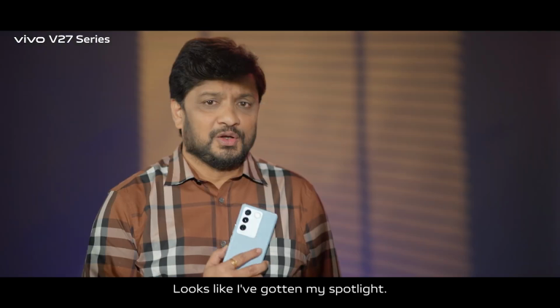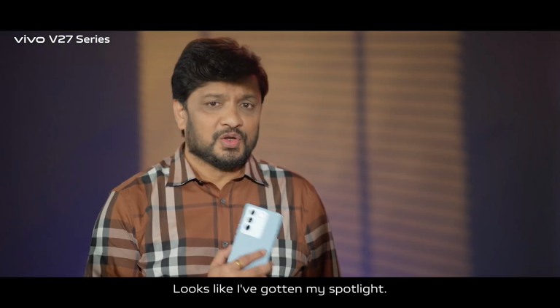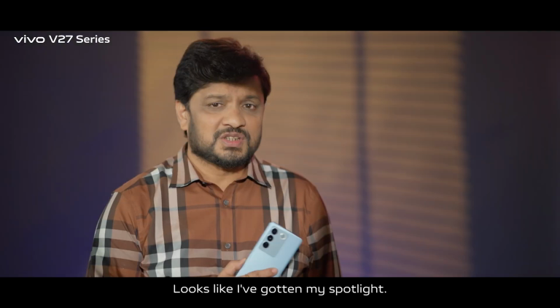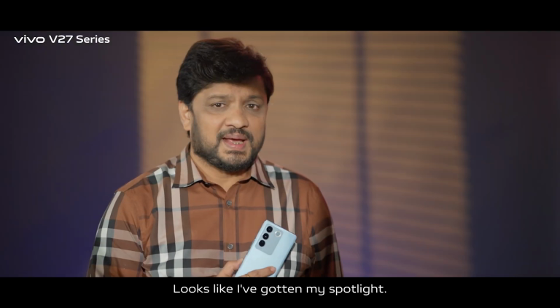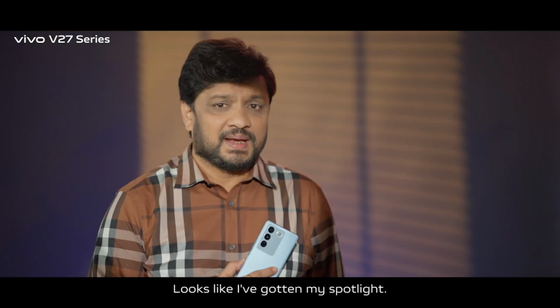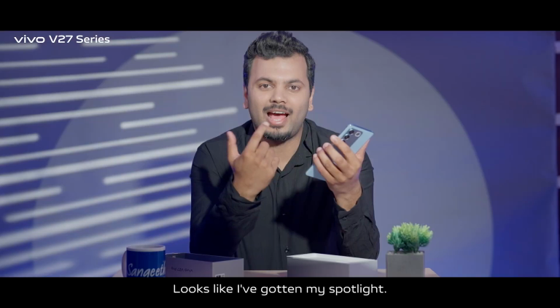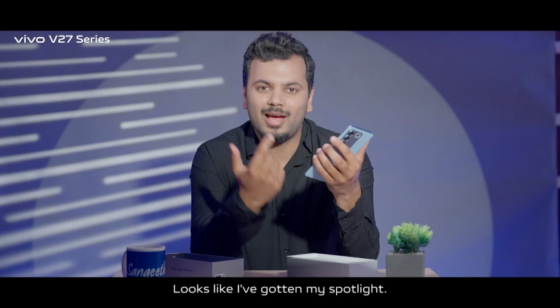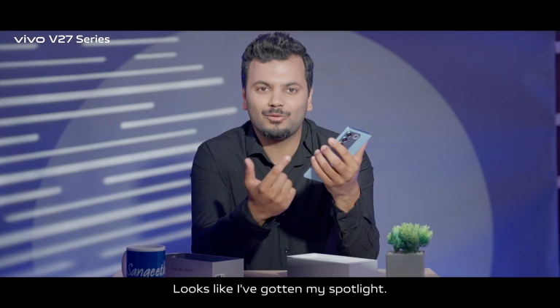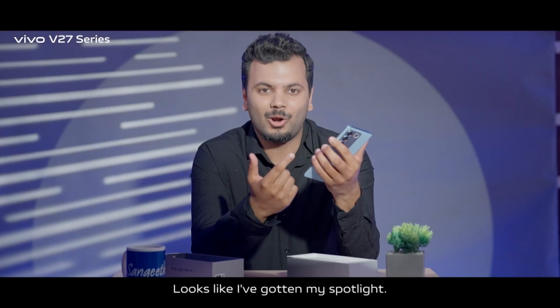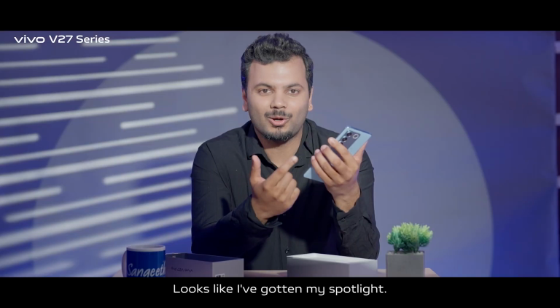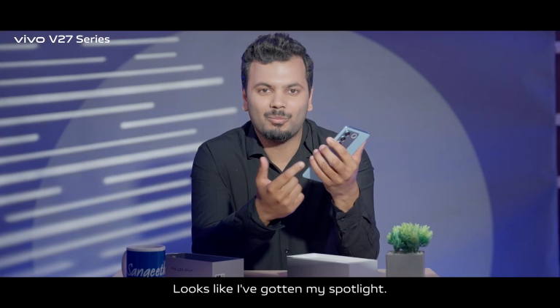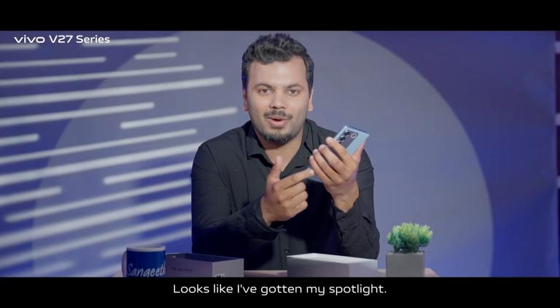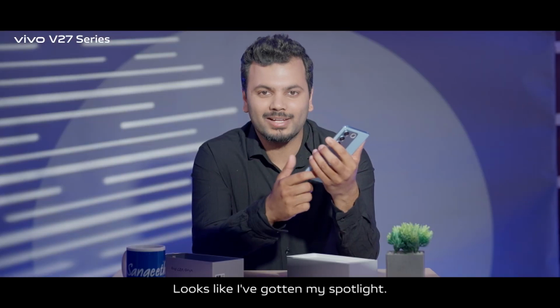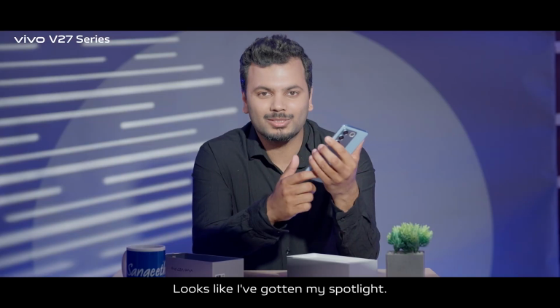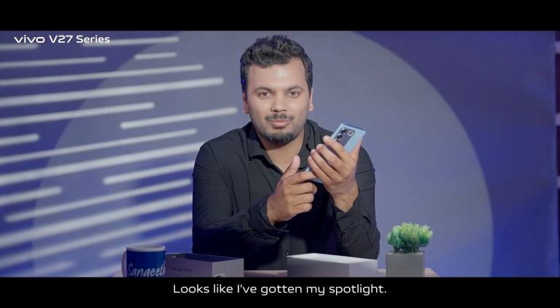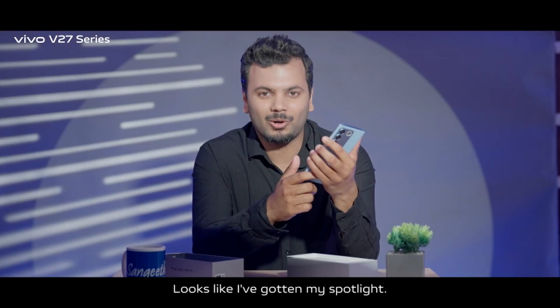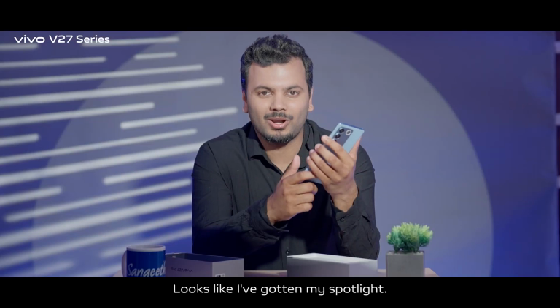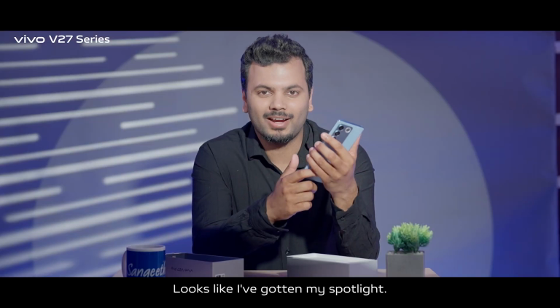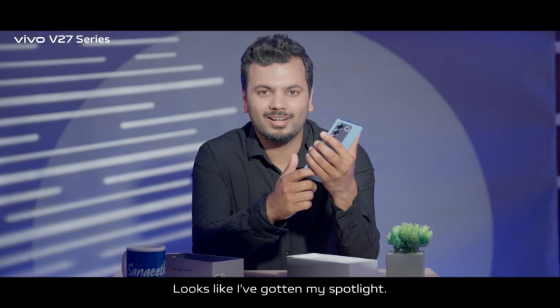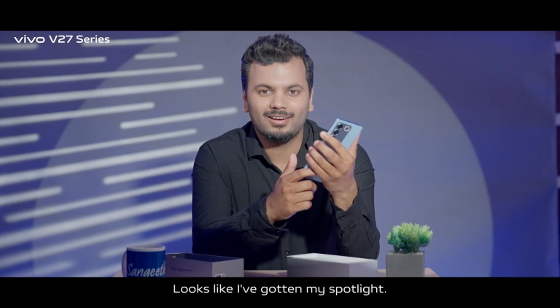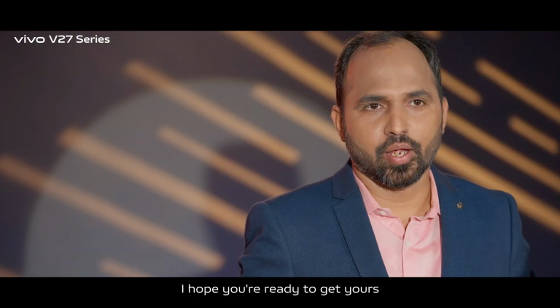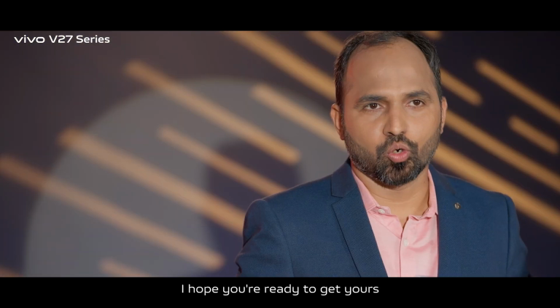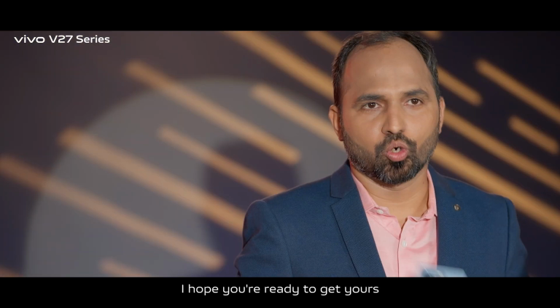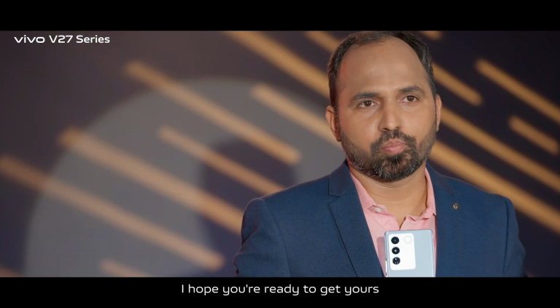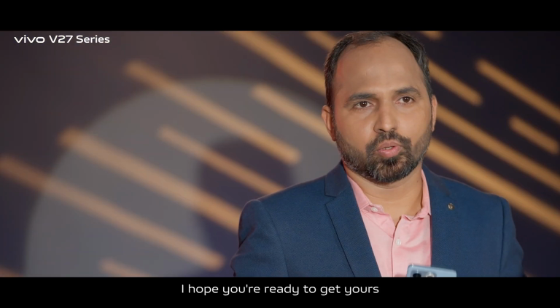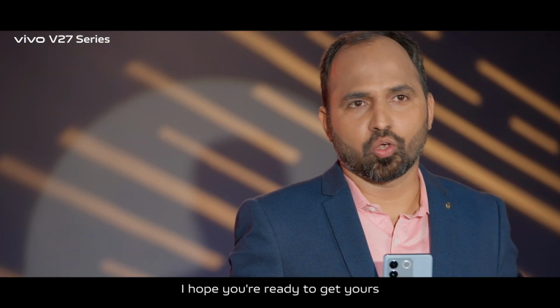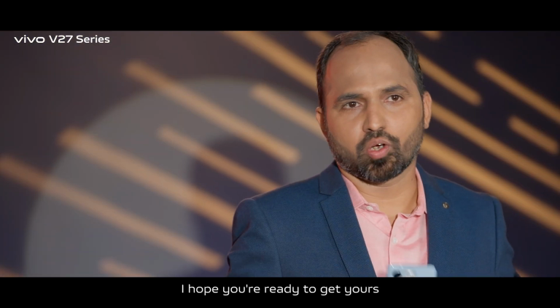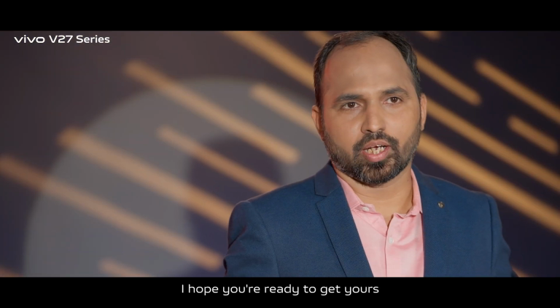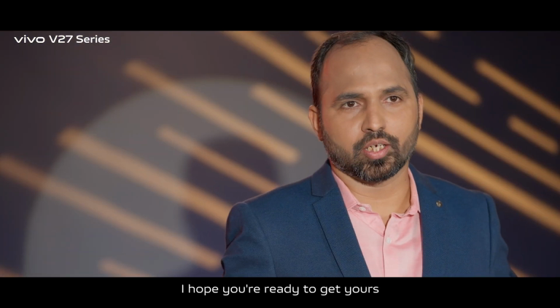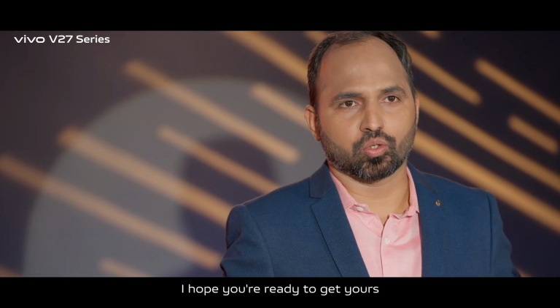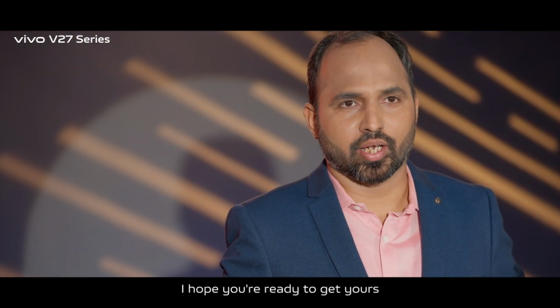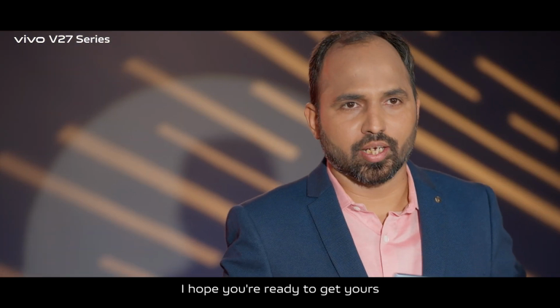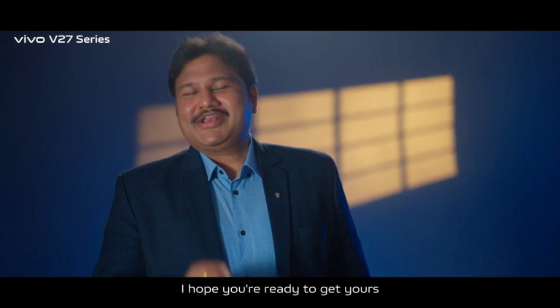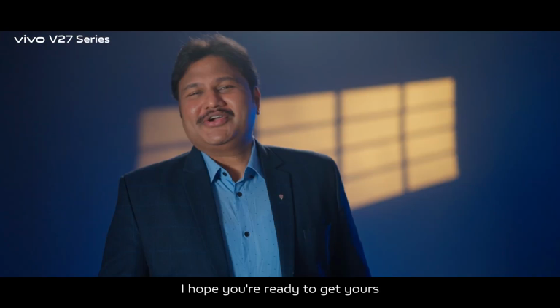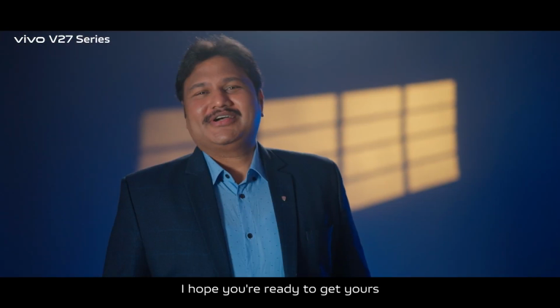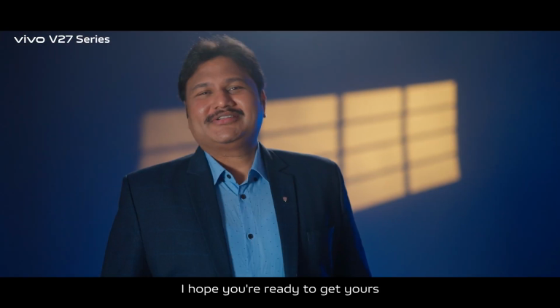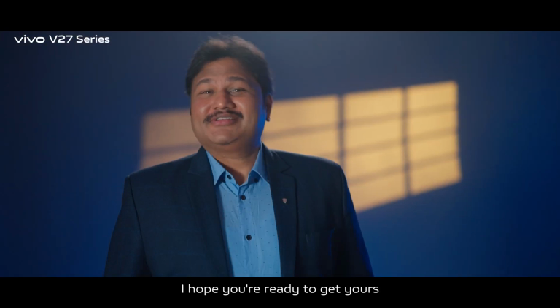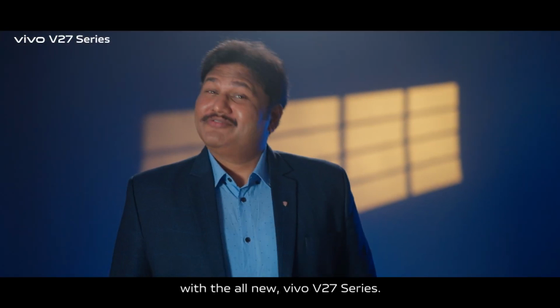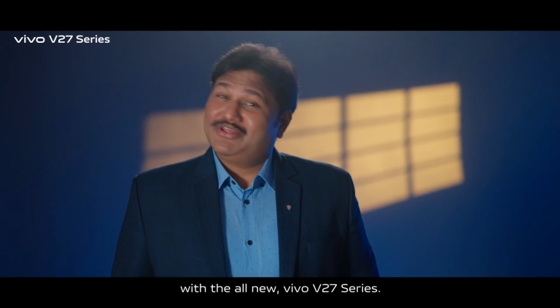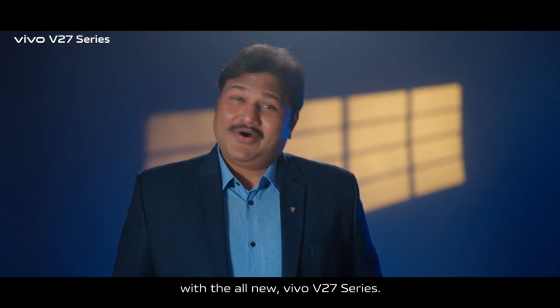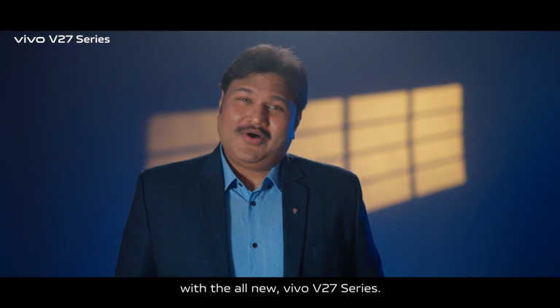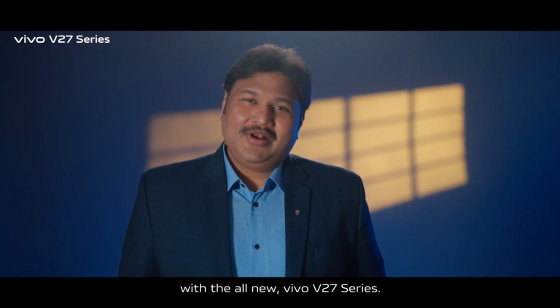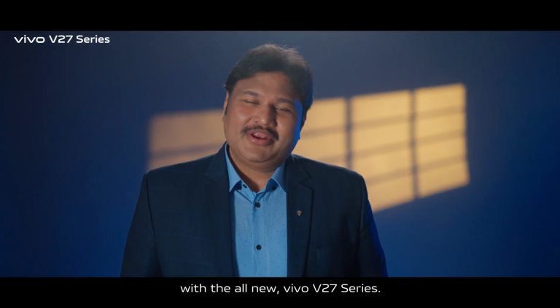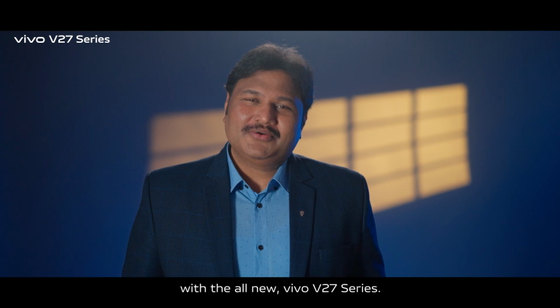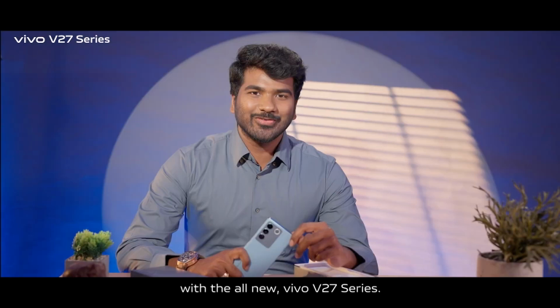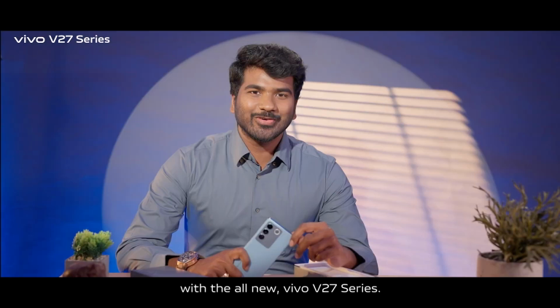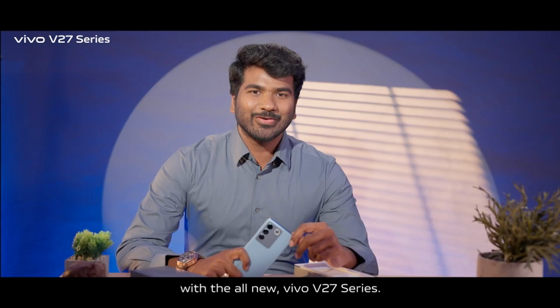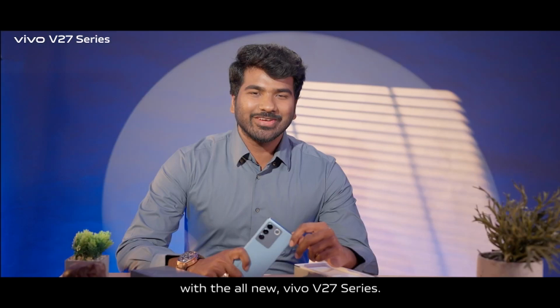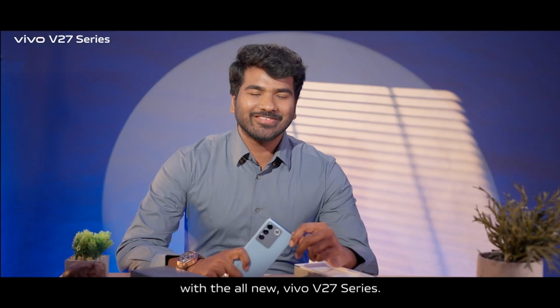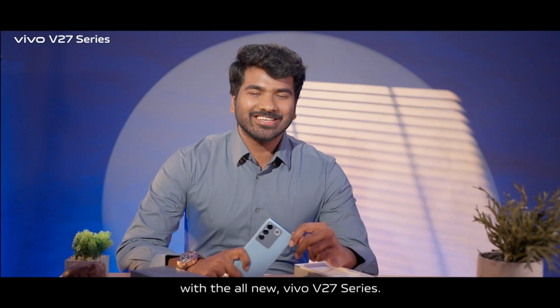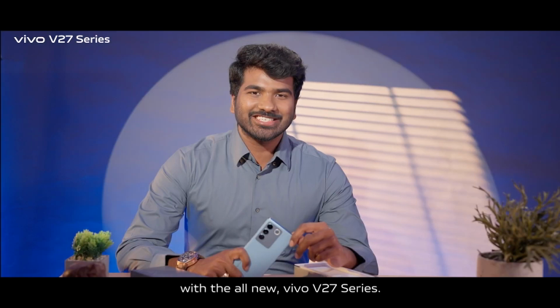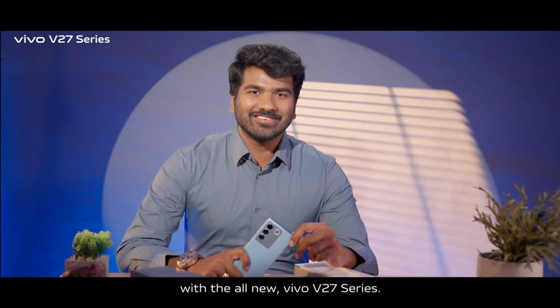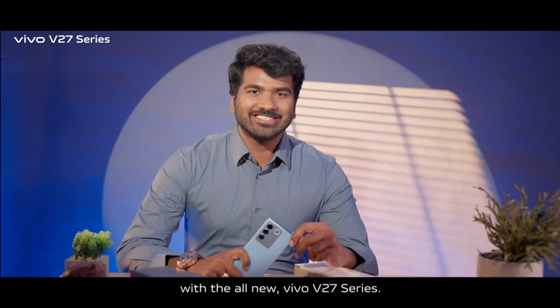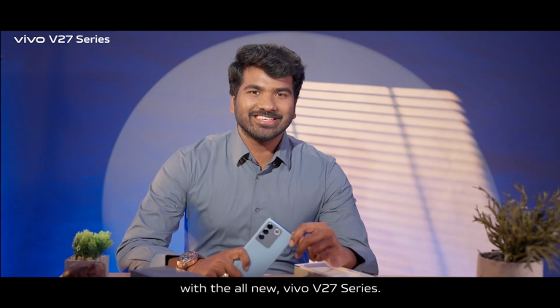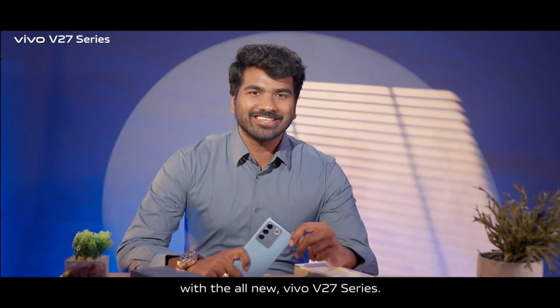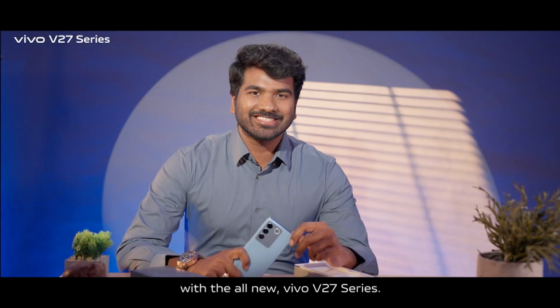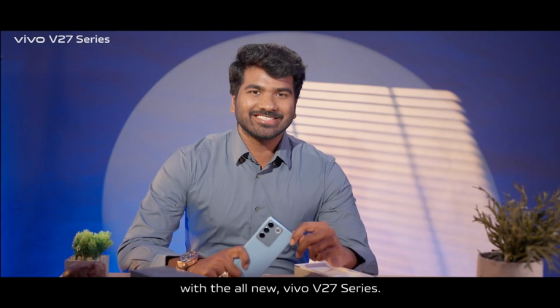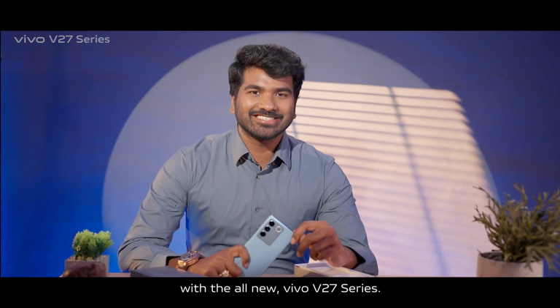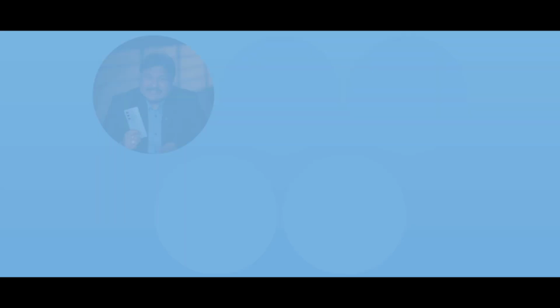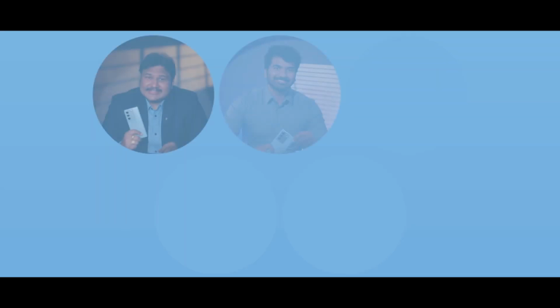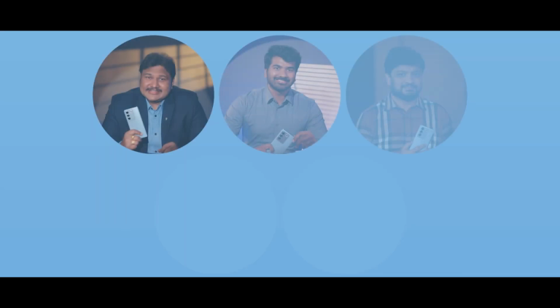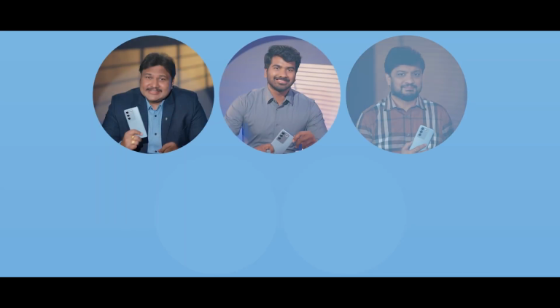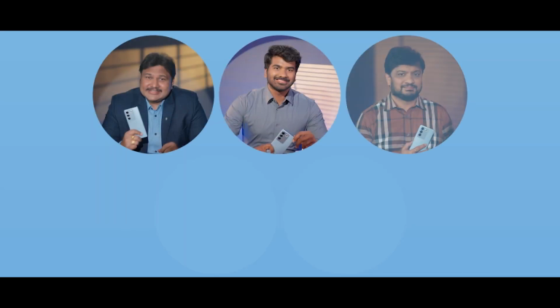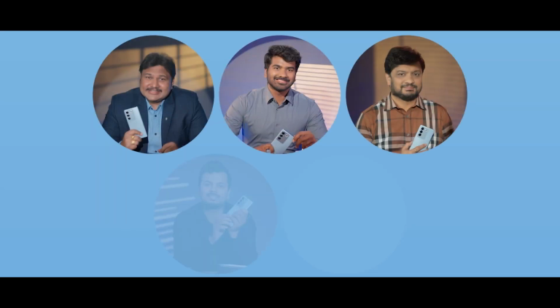Looks like I have gotten my spotlight. I hope you are ready to get yours with the all new Vivo V27 series.